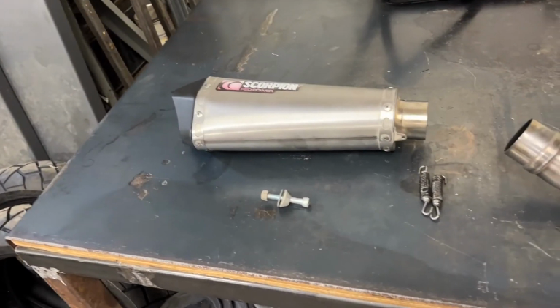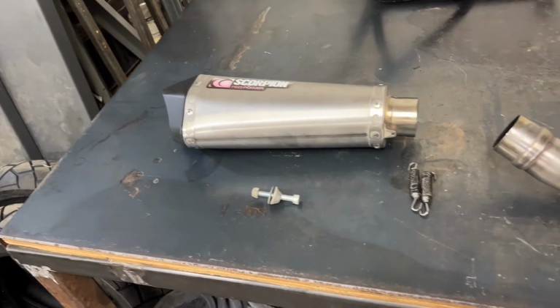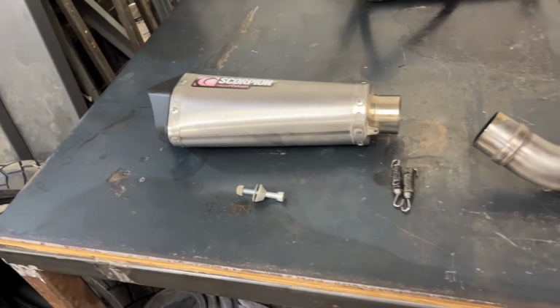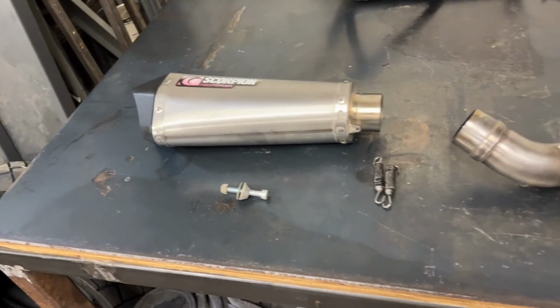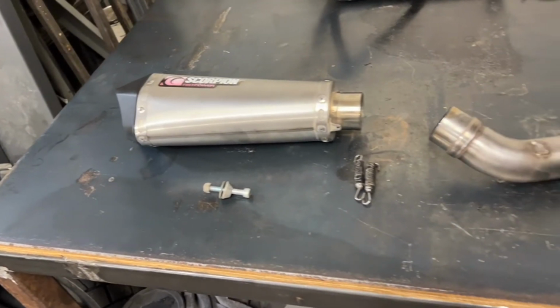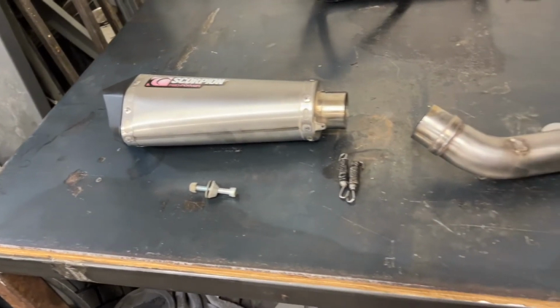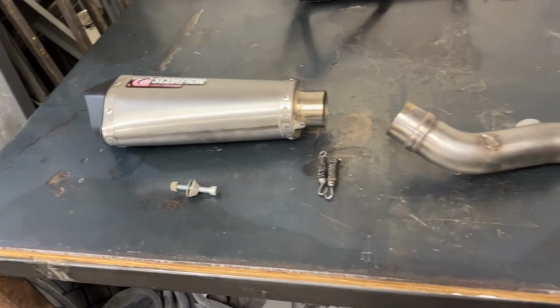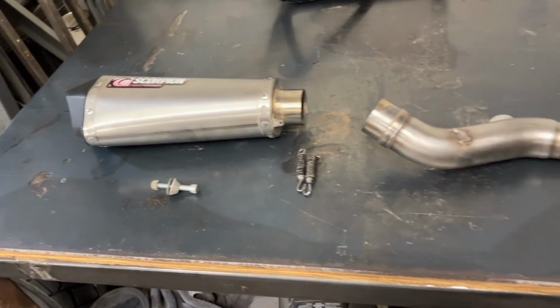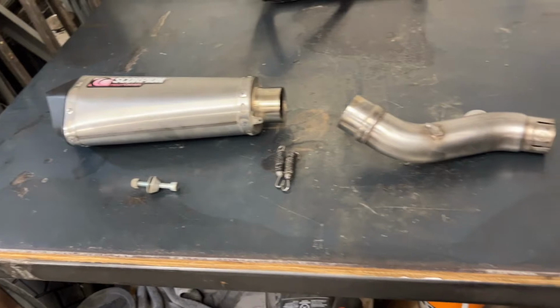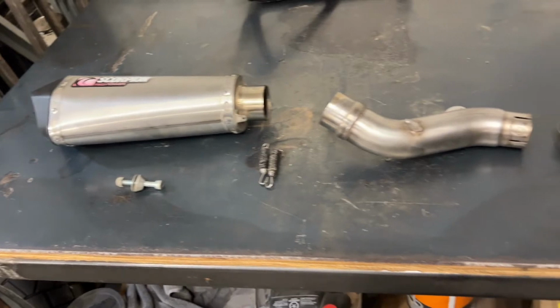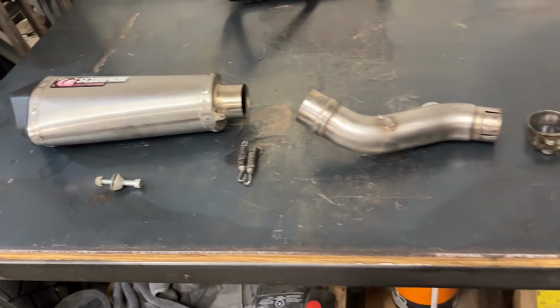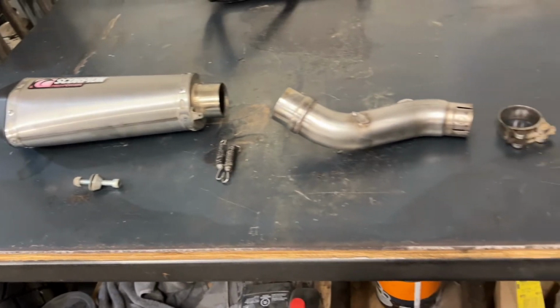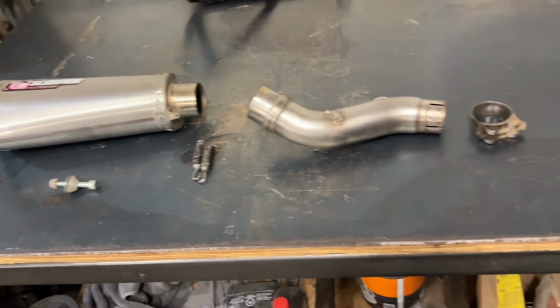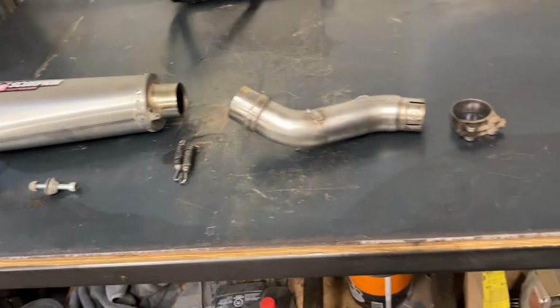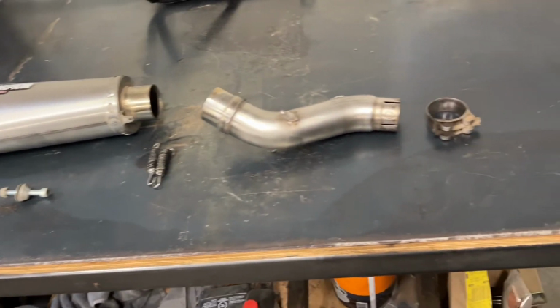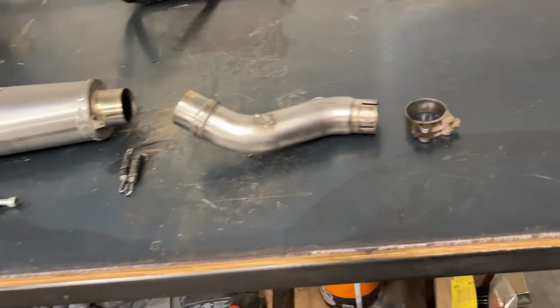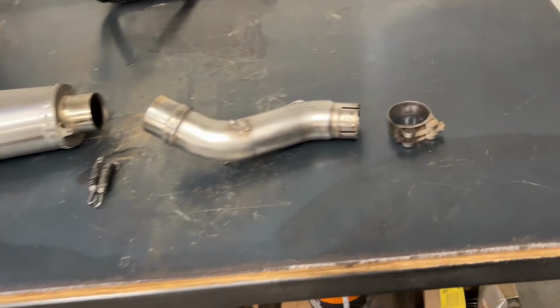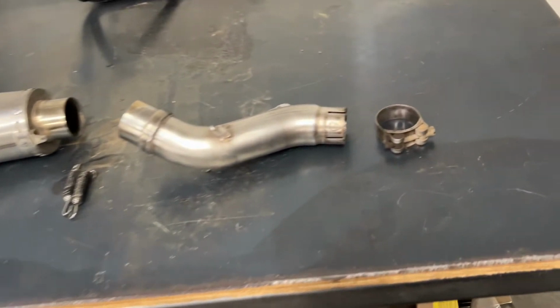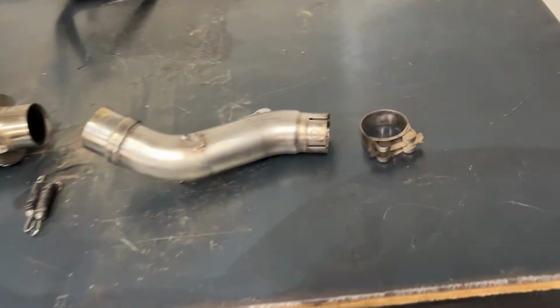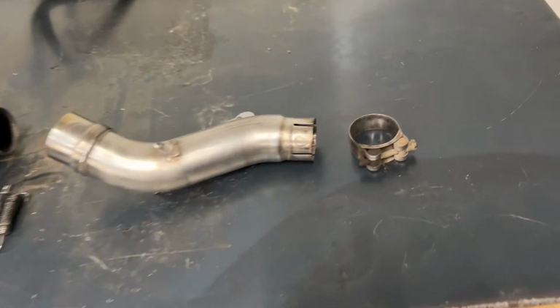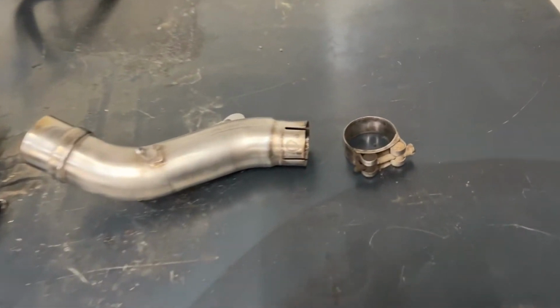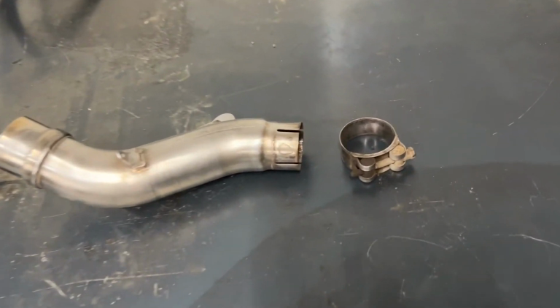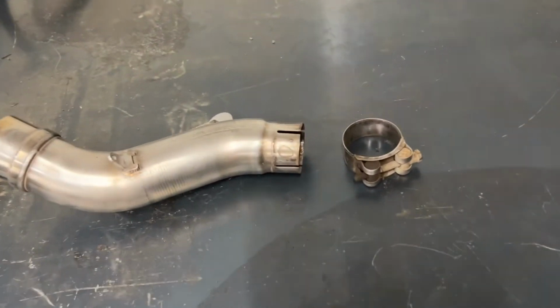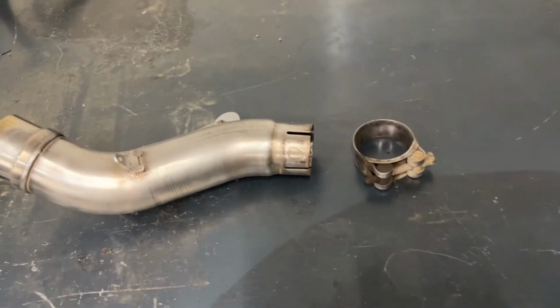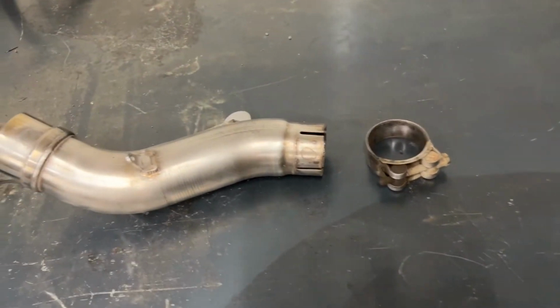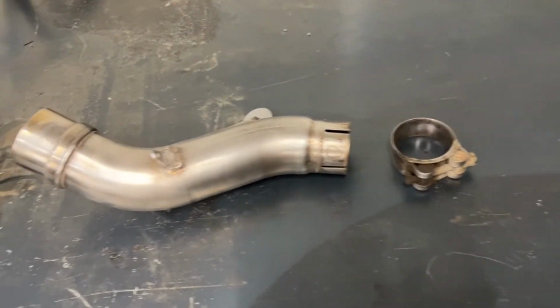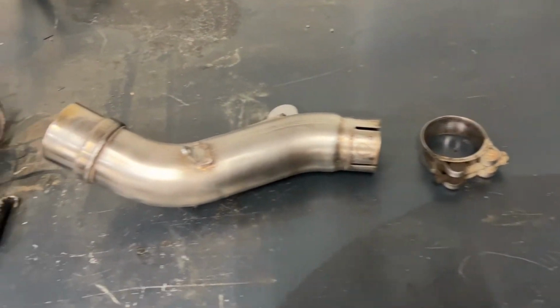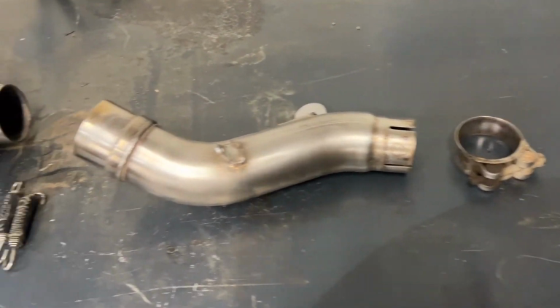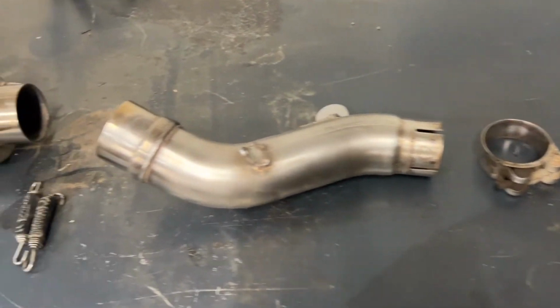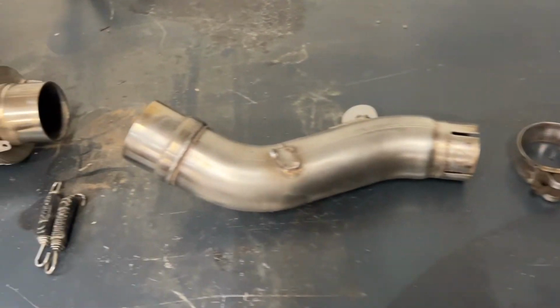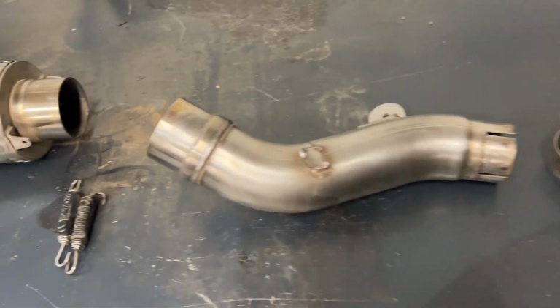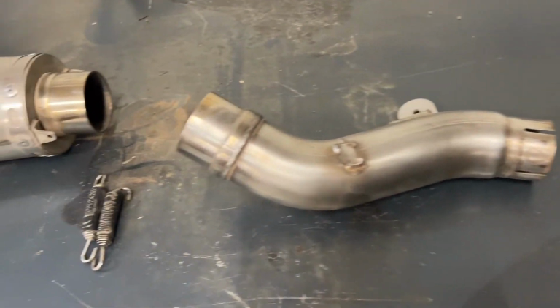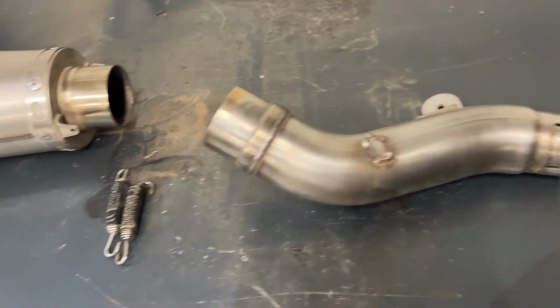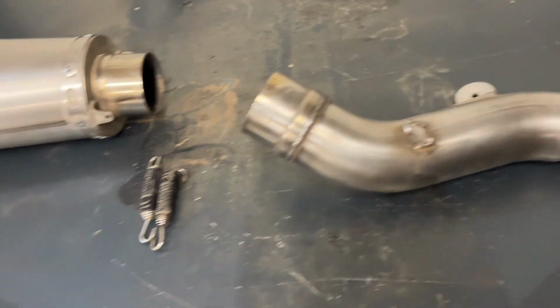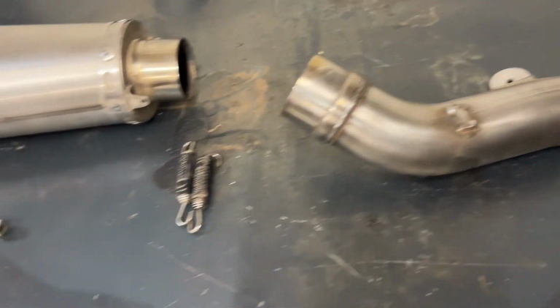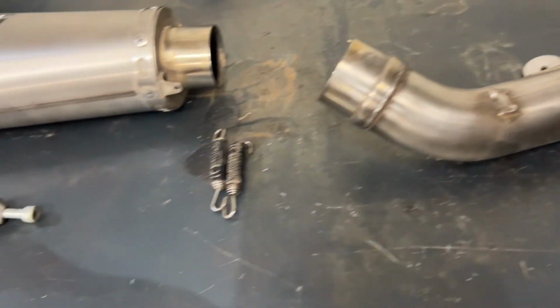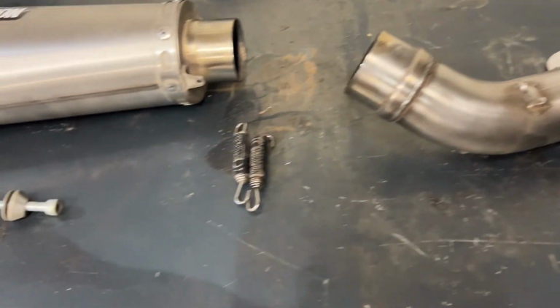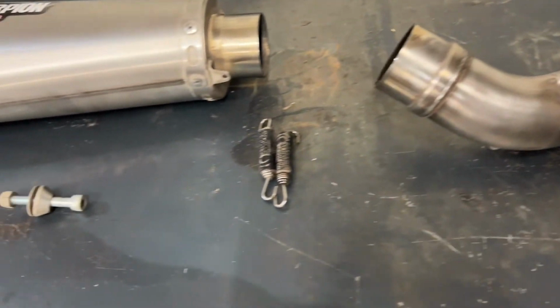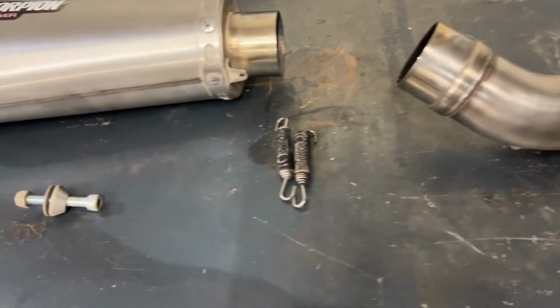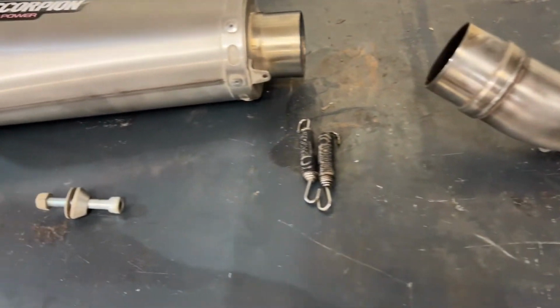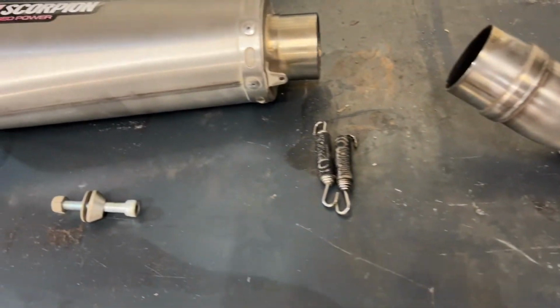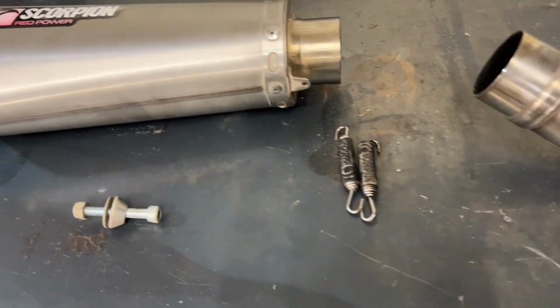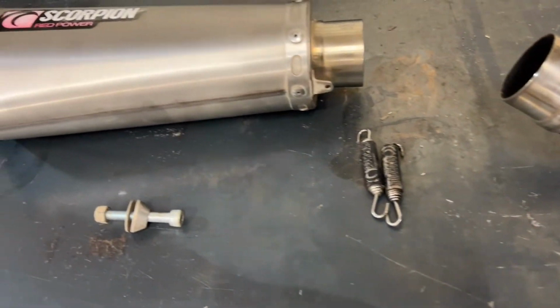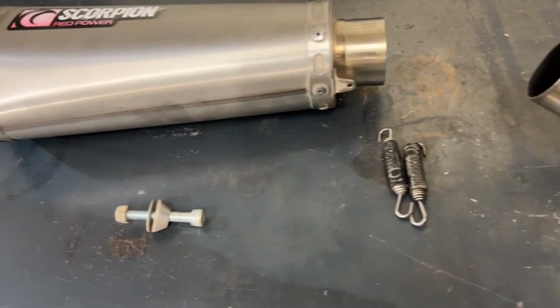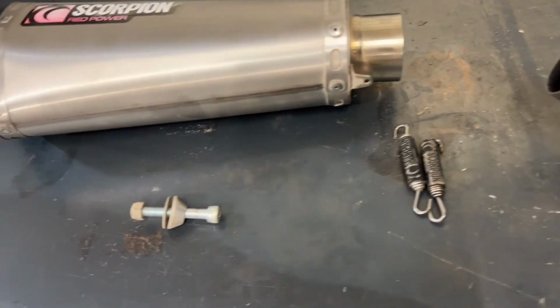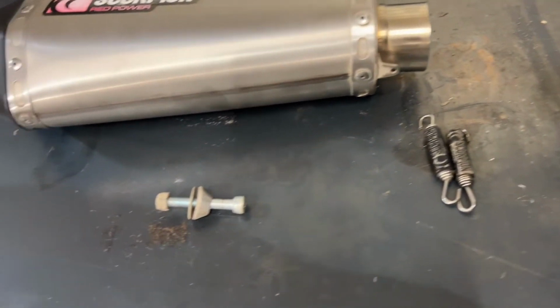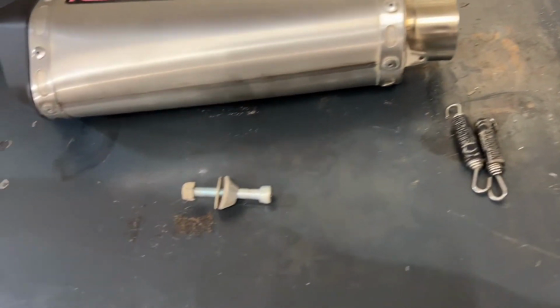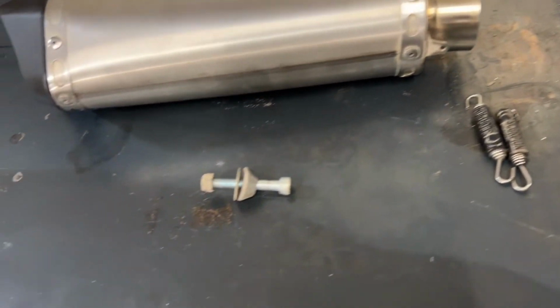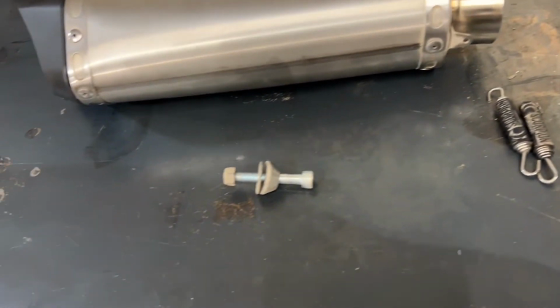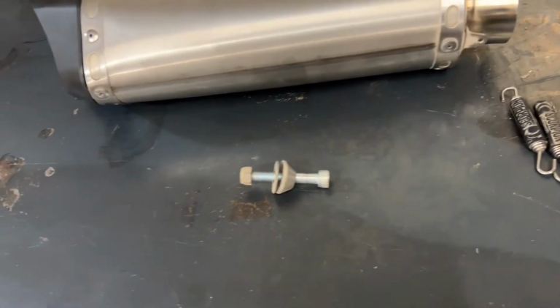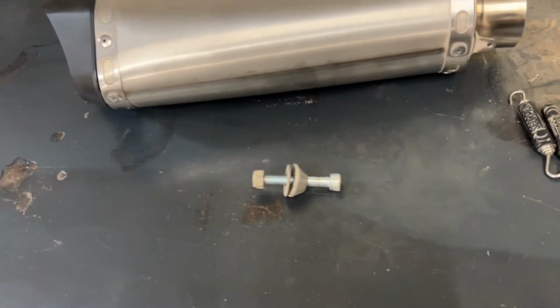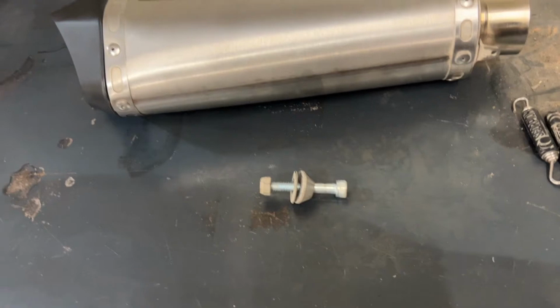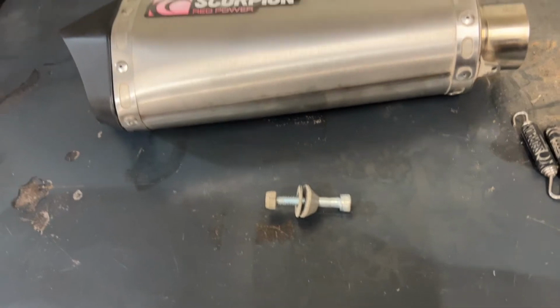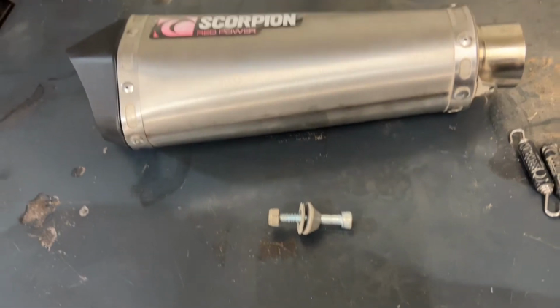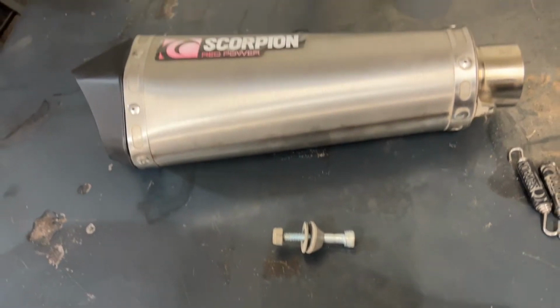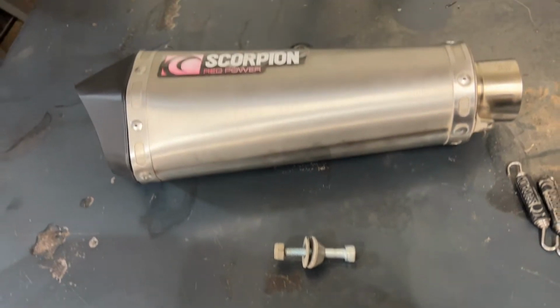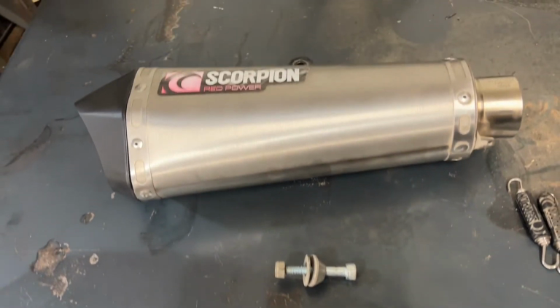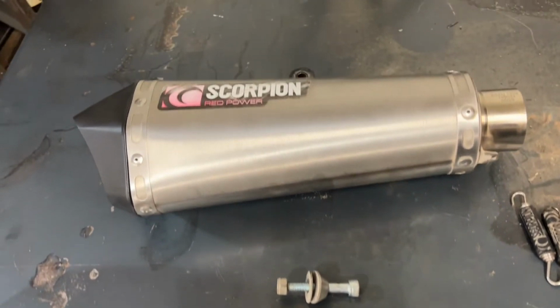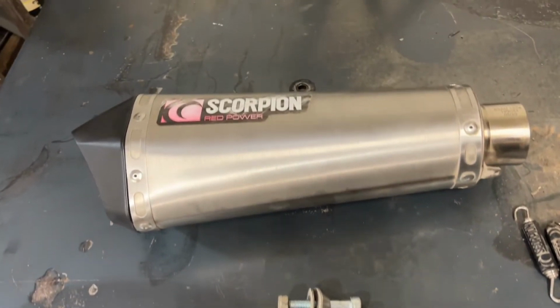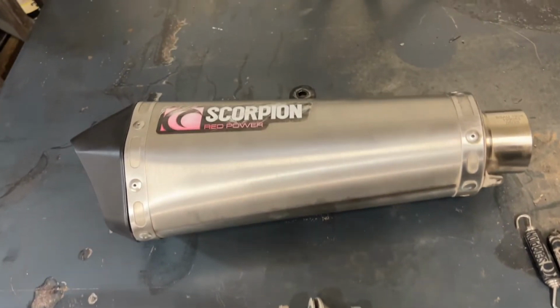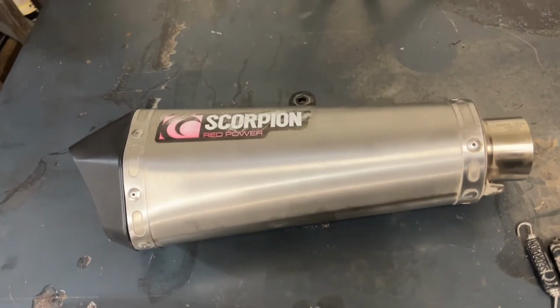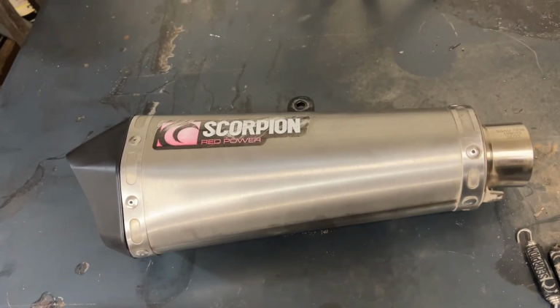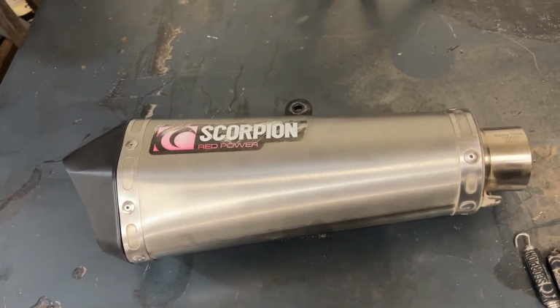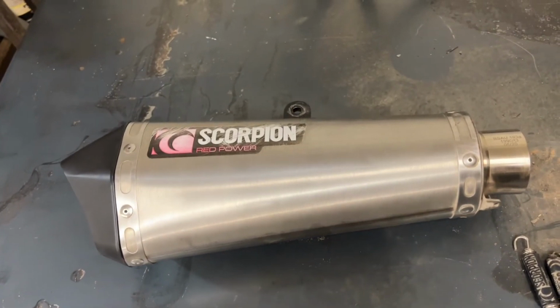Here's everything that comes in the kit. You get a new clamp, a mid pipe, some springs, a bolt to mount it, and the new pipe.